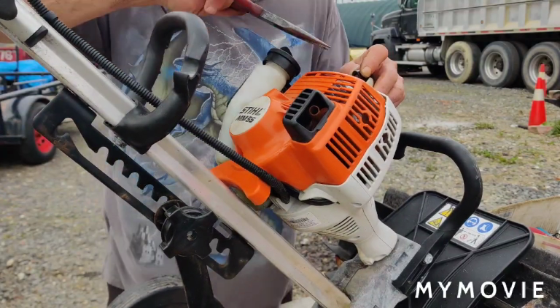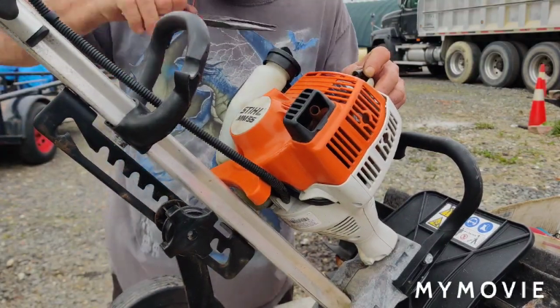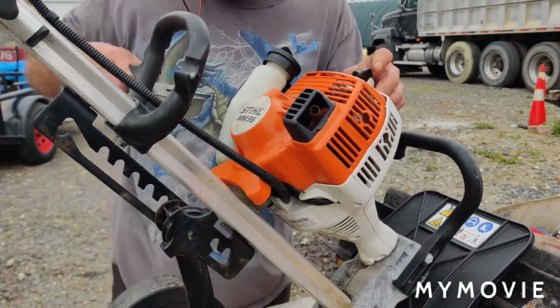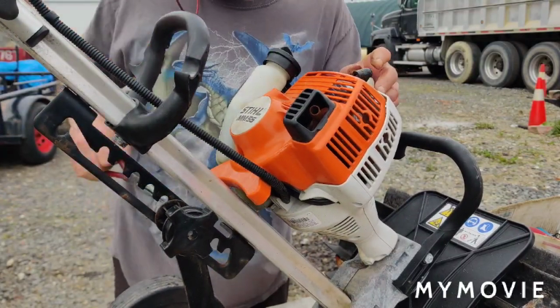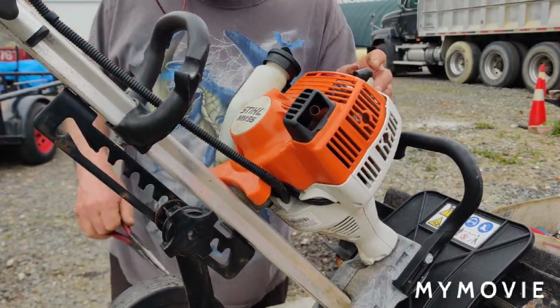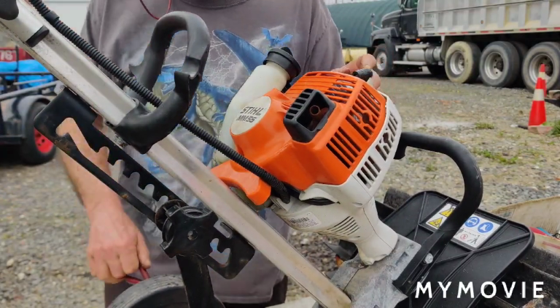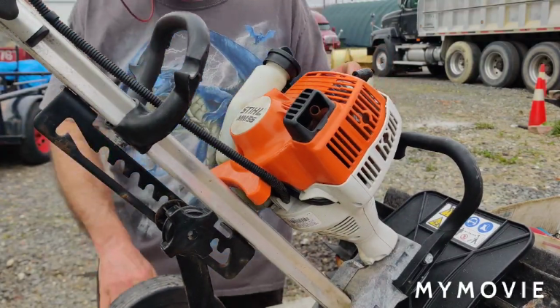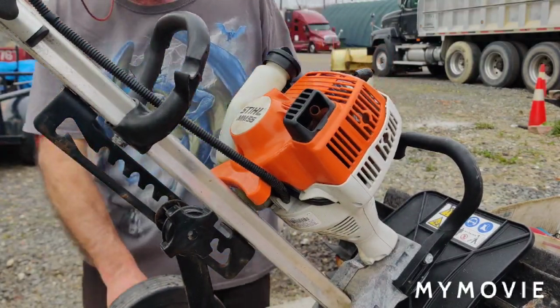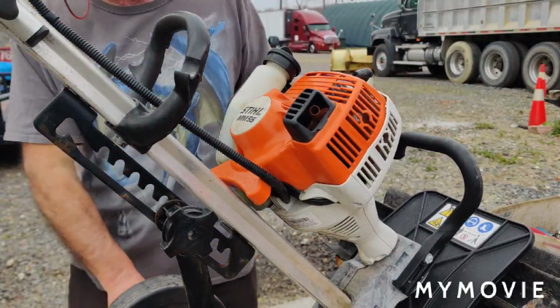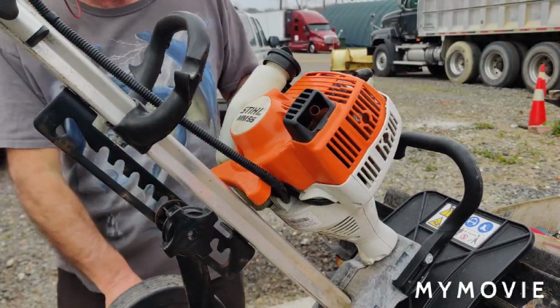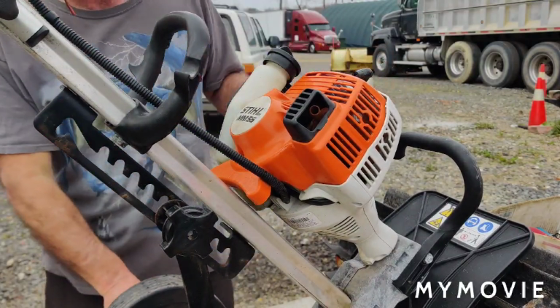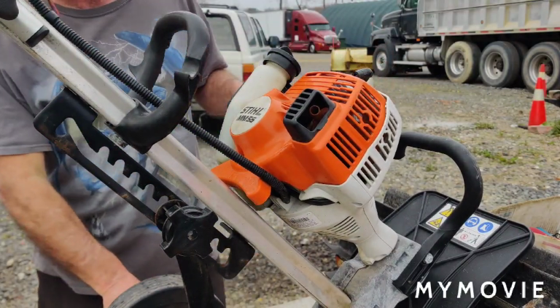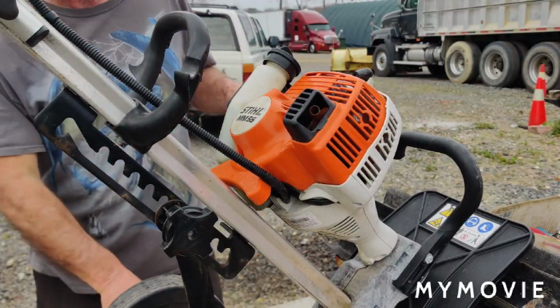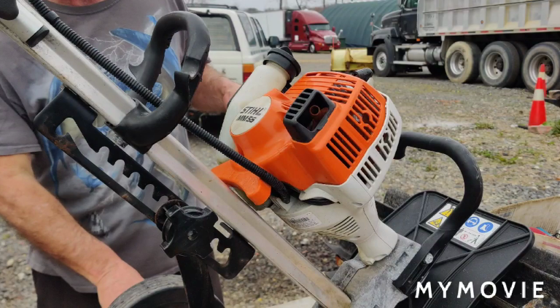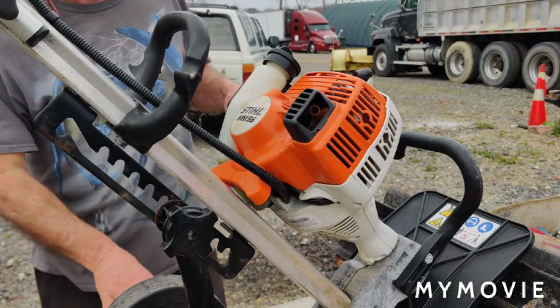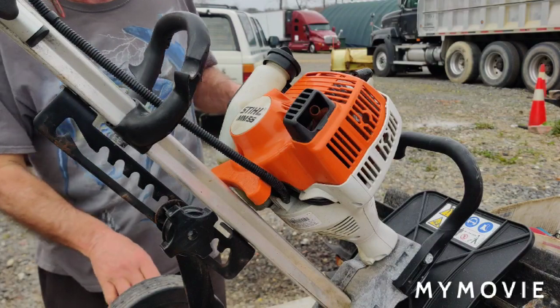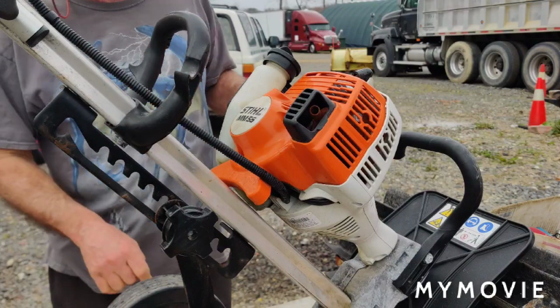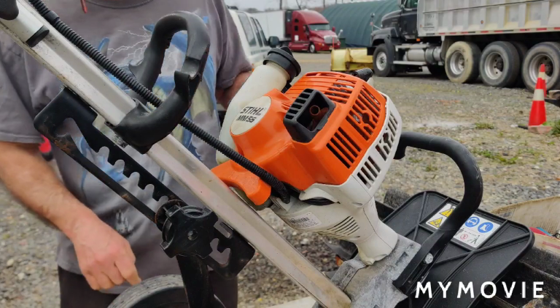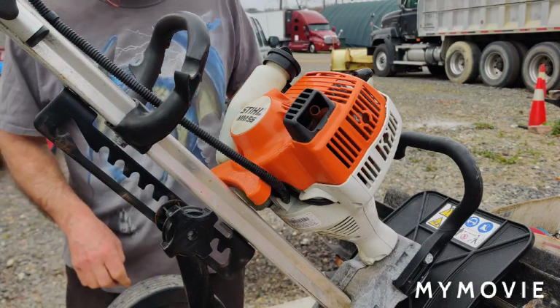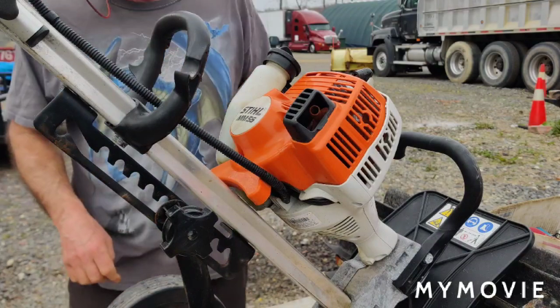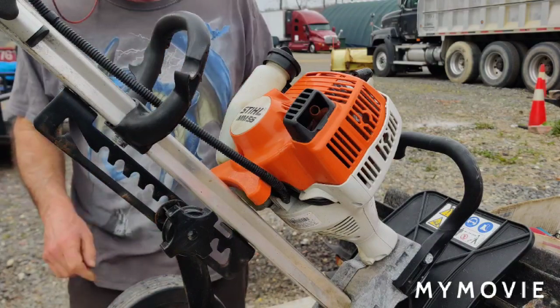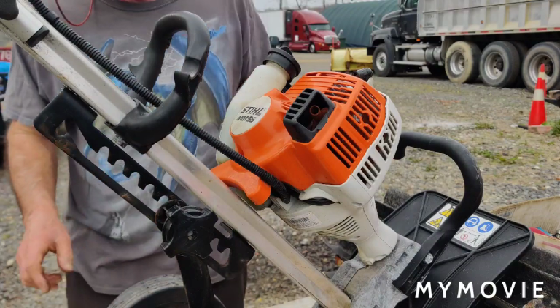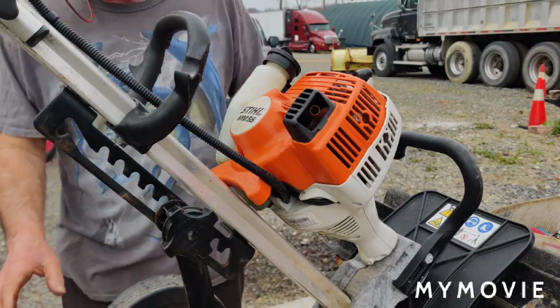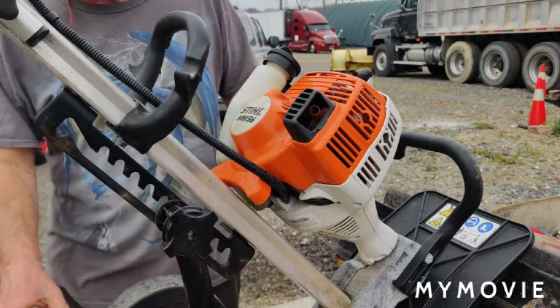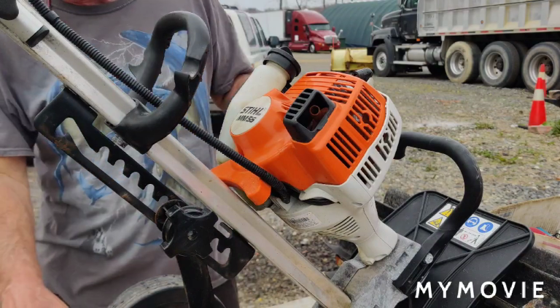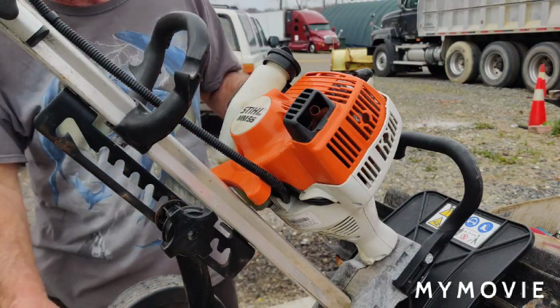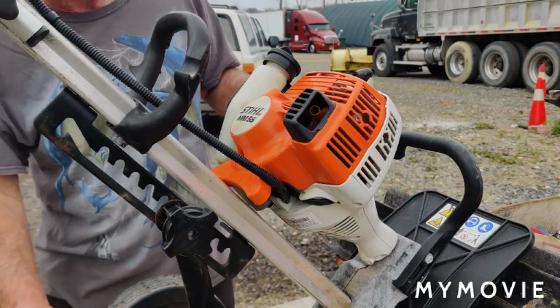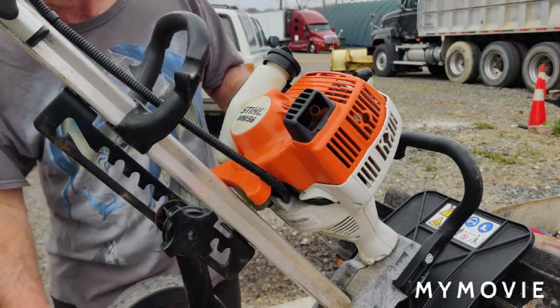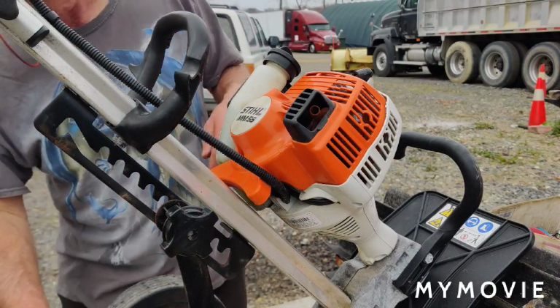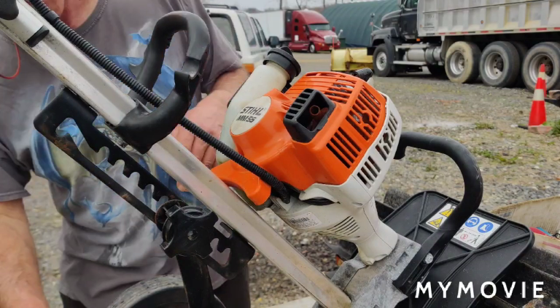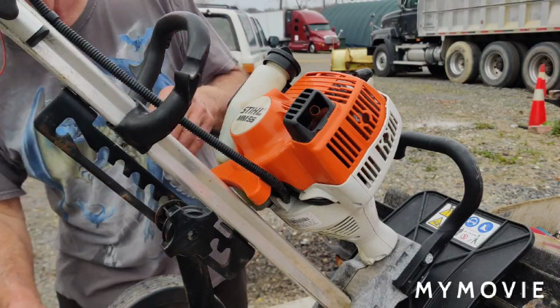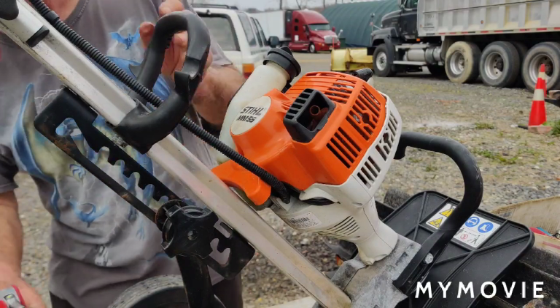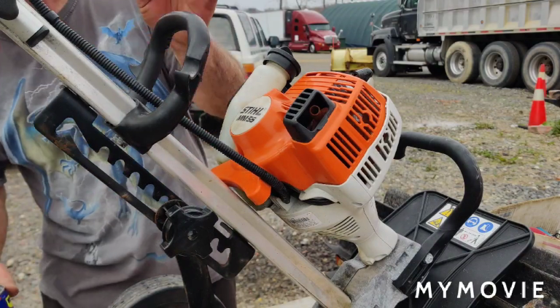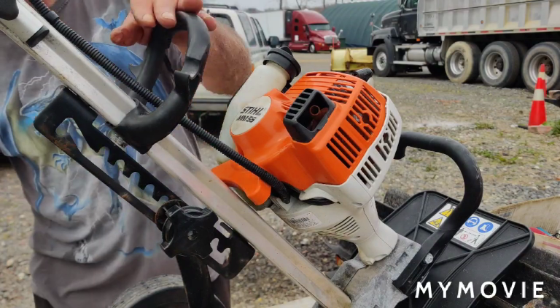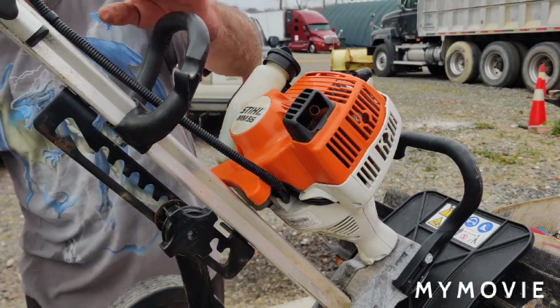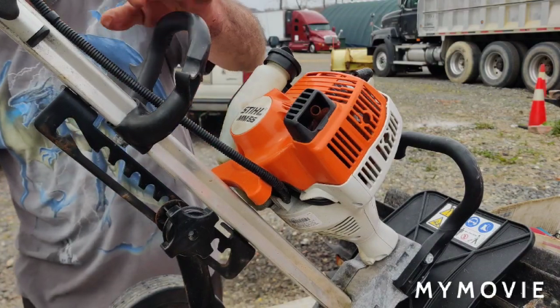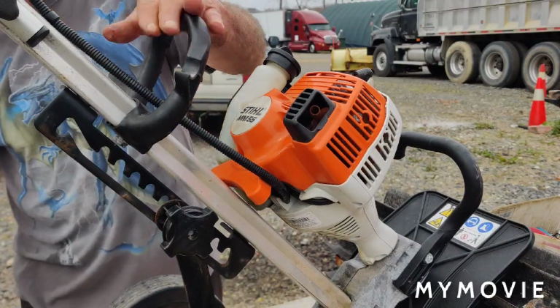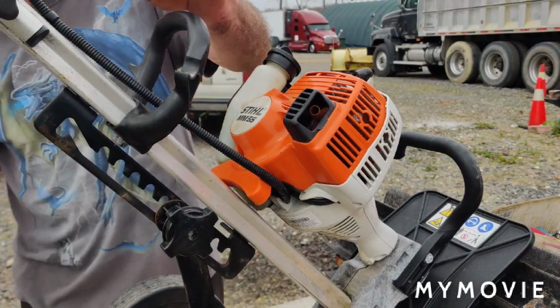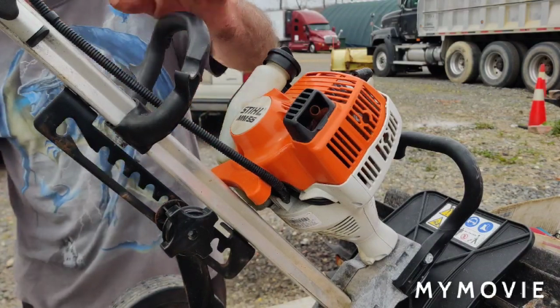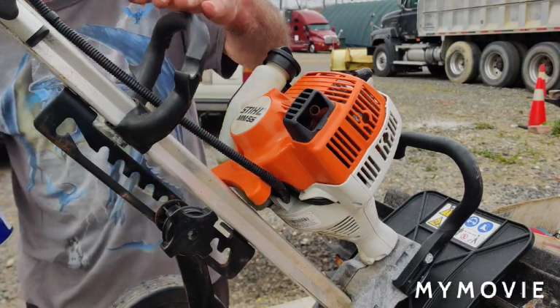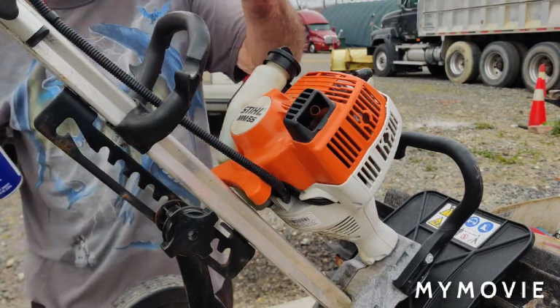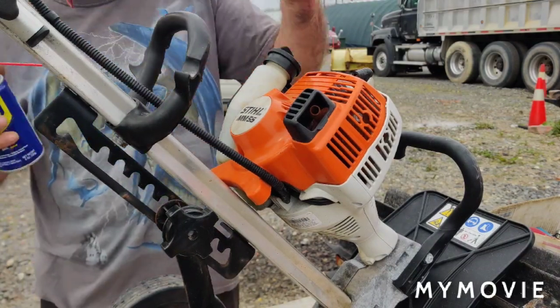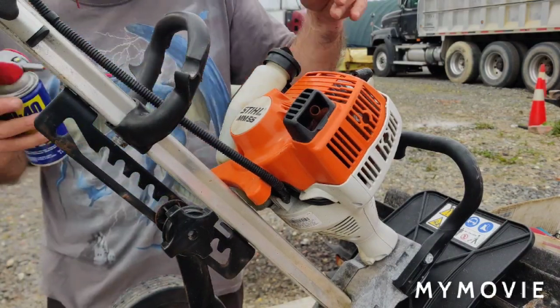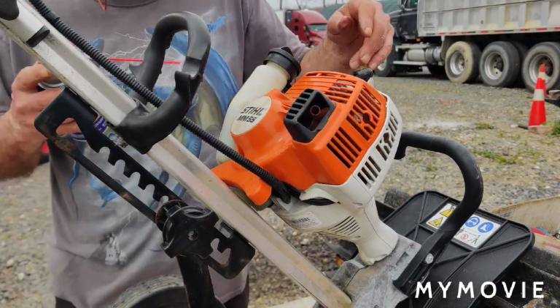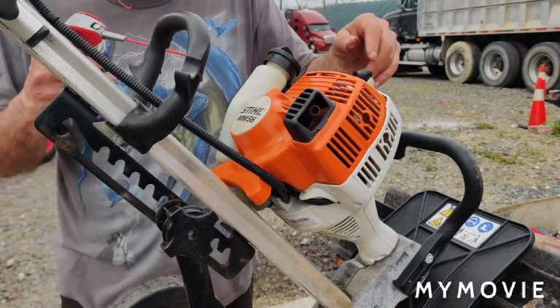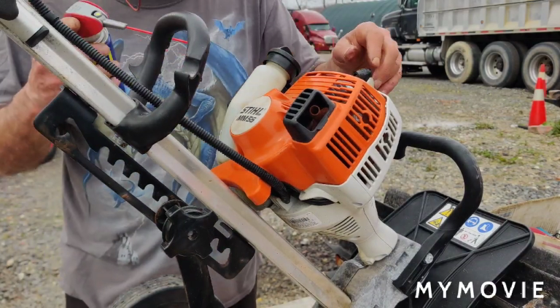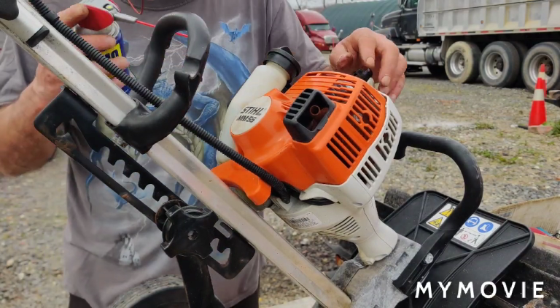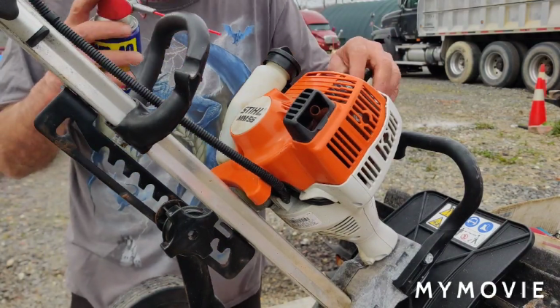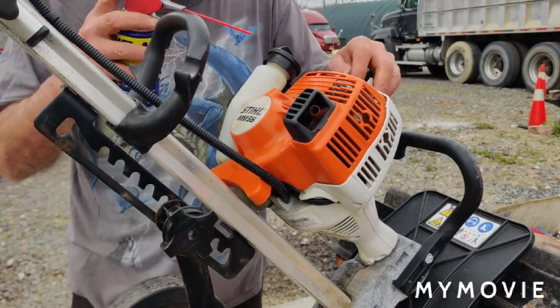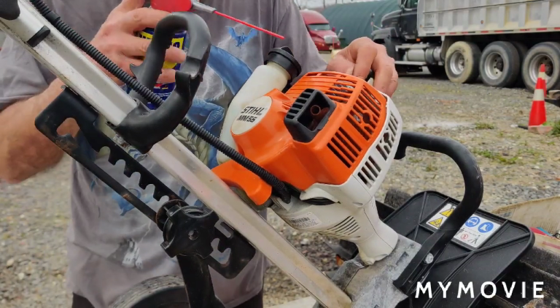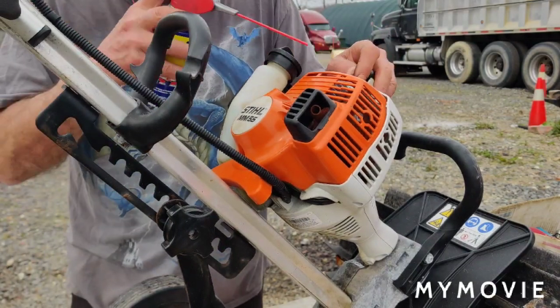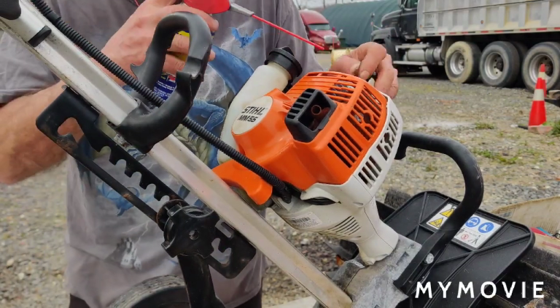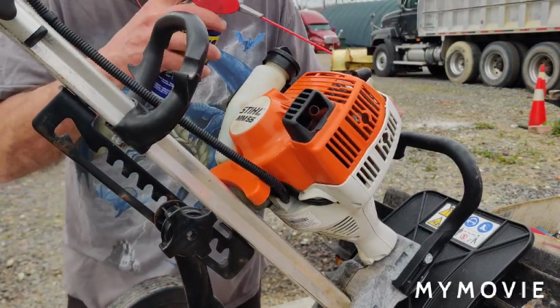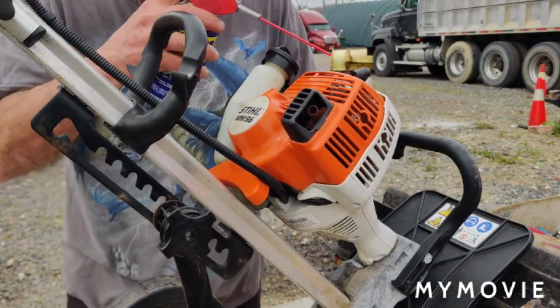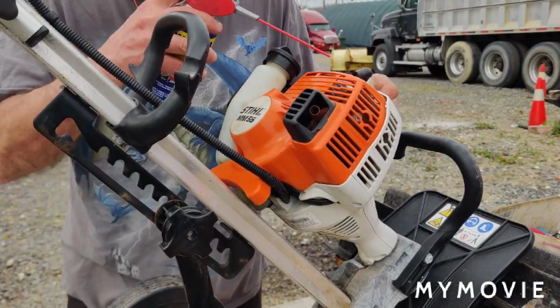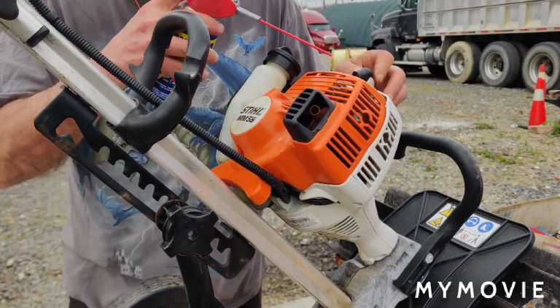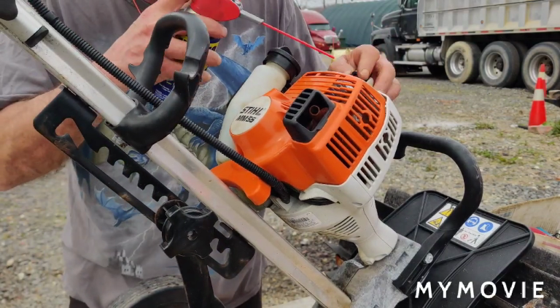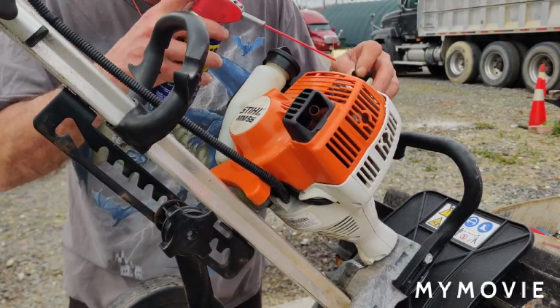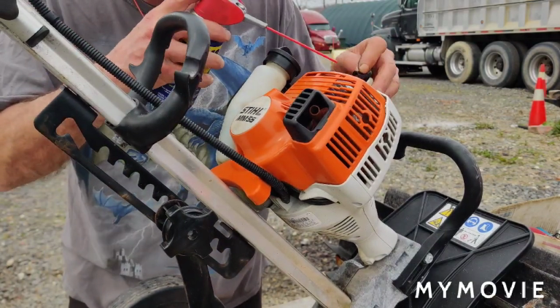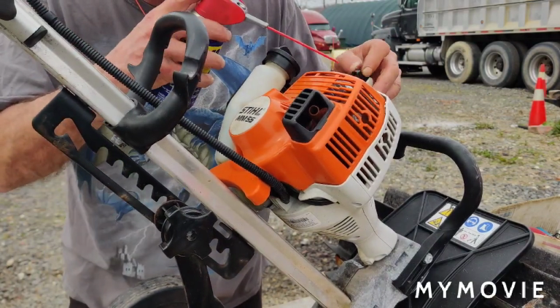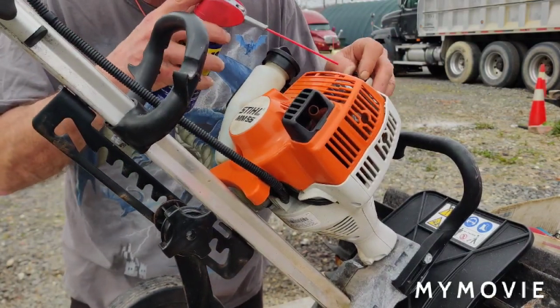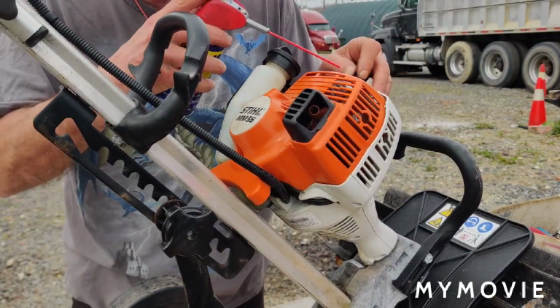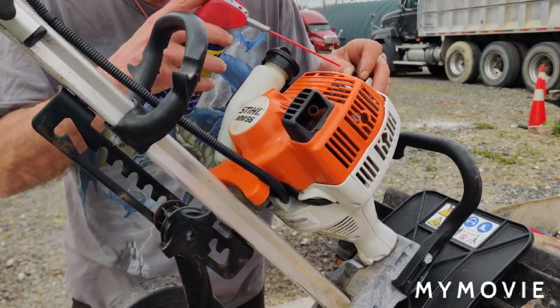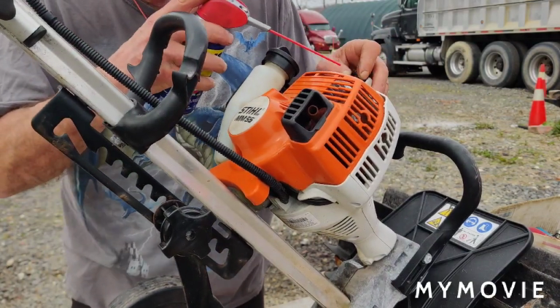I'll let that soak a few minutes. For now I'll take off this handle — it's kind of in the way — so I'll pull that handle off.